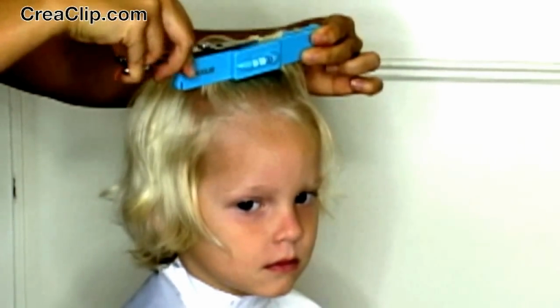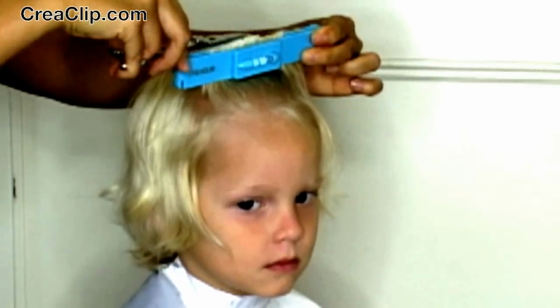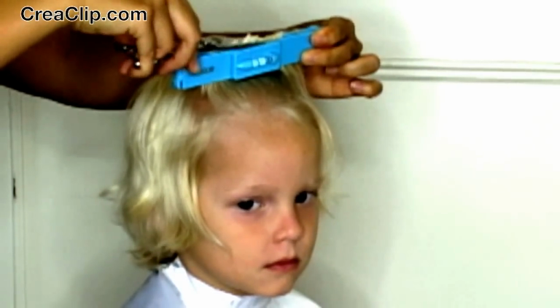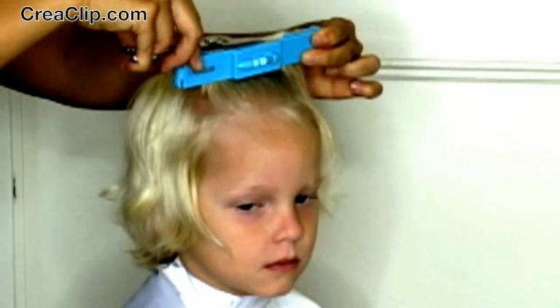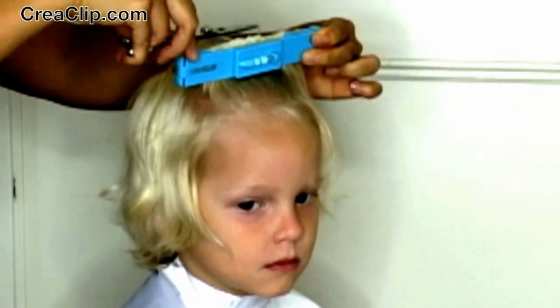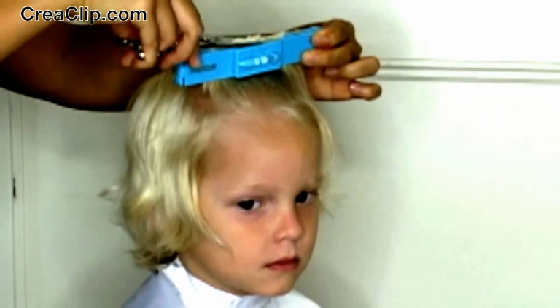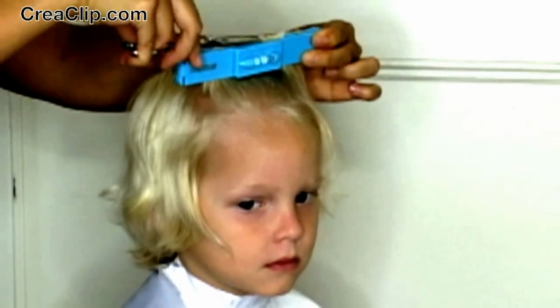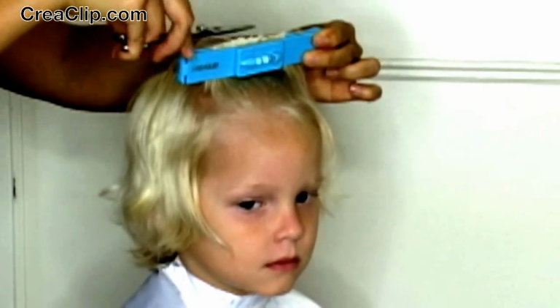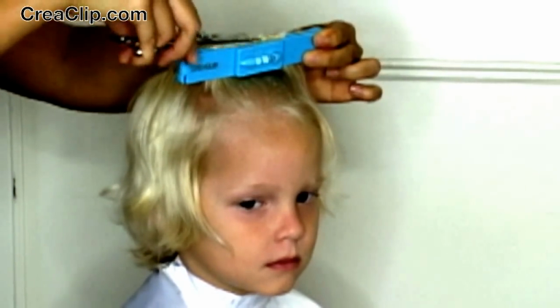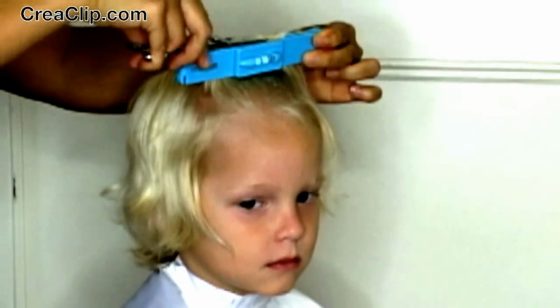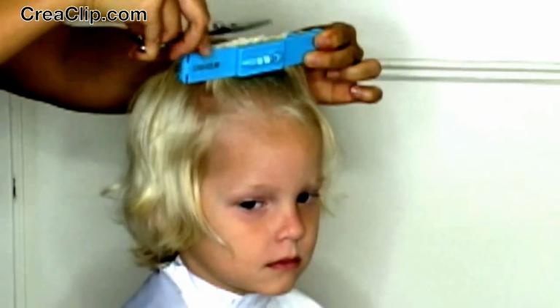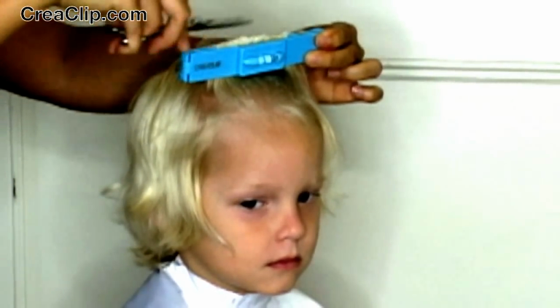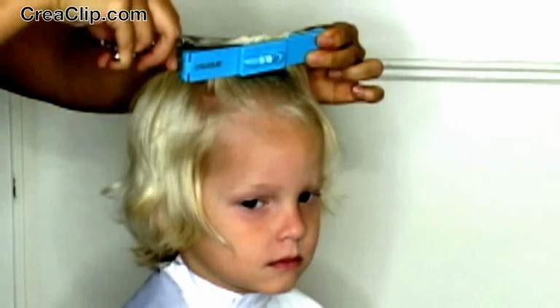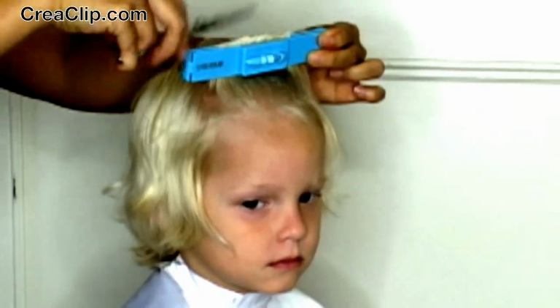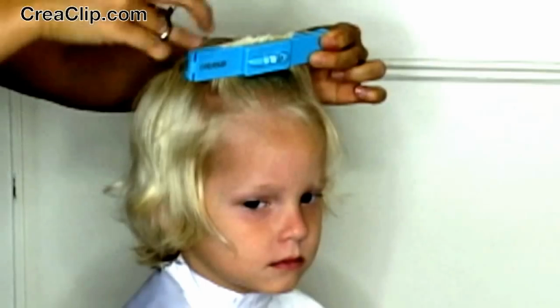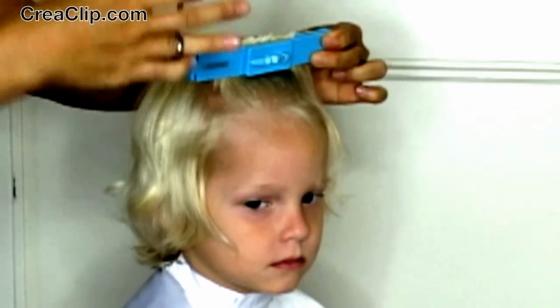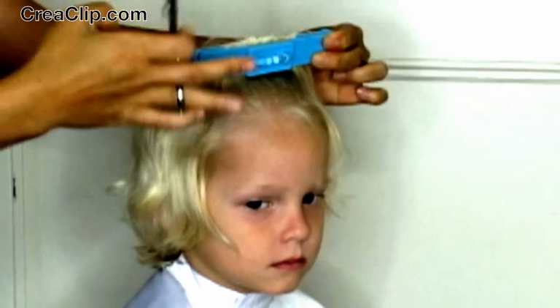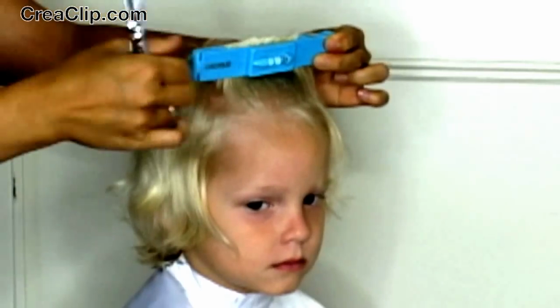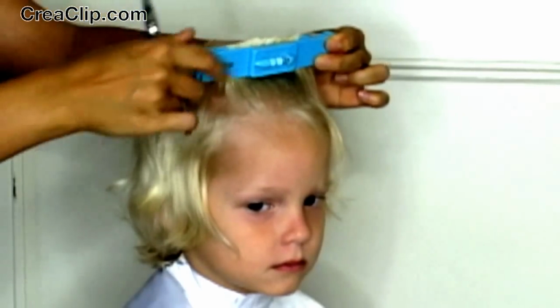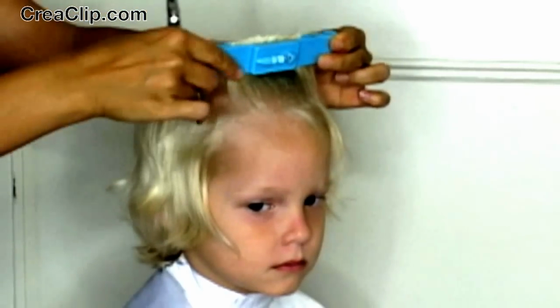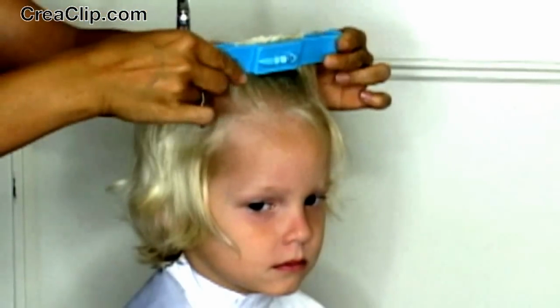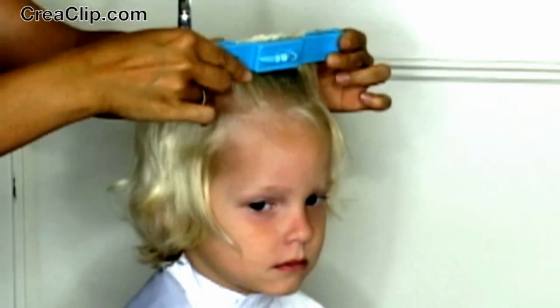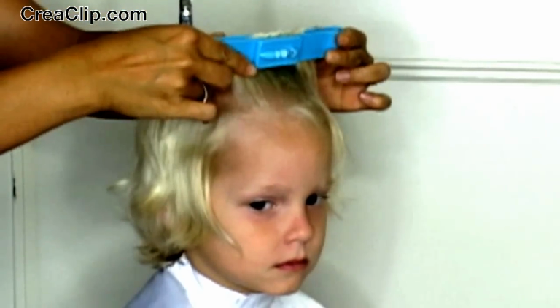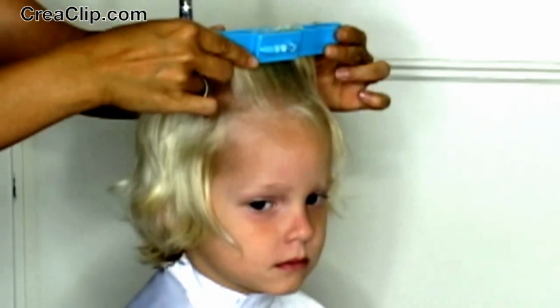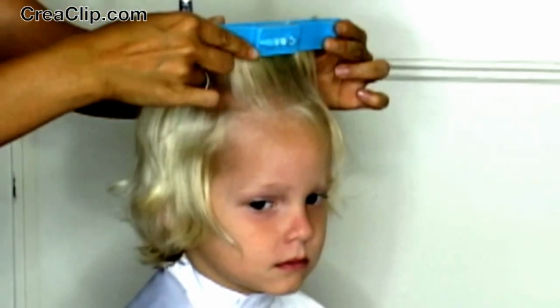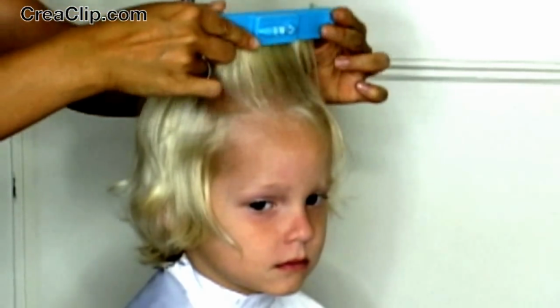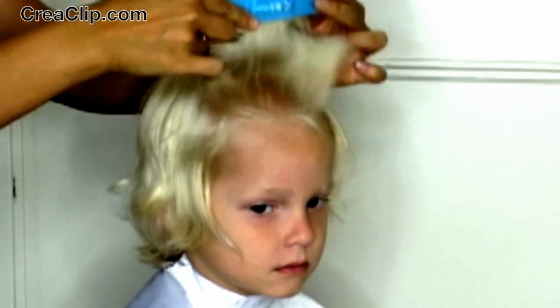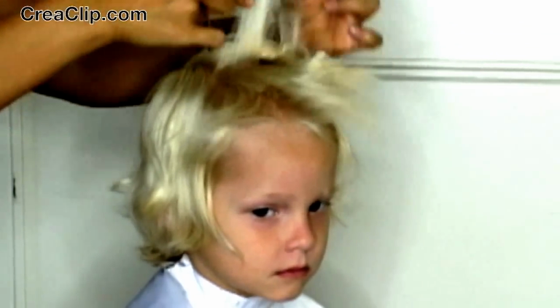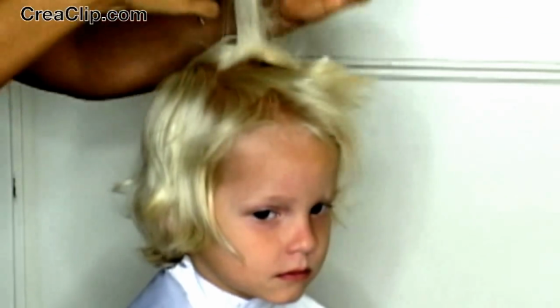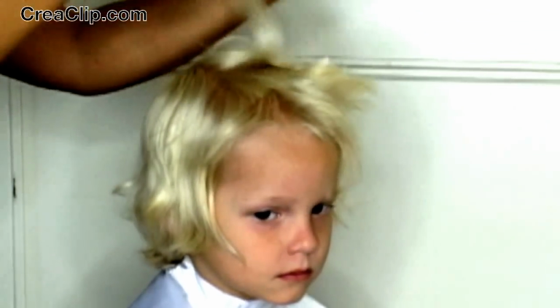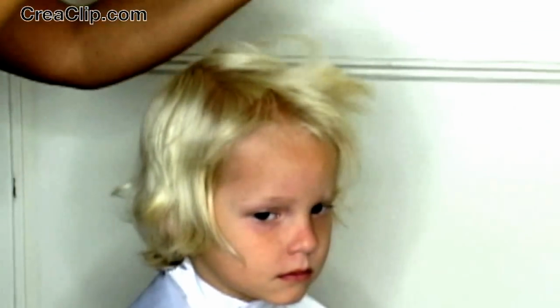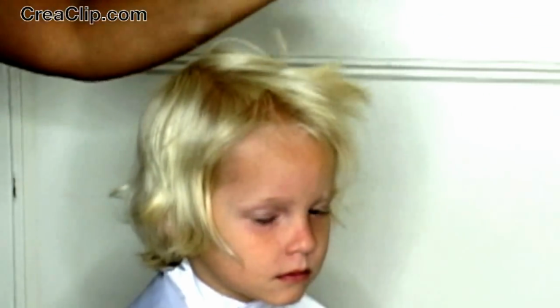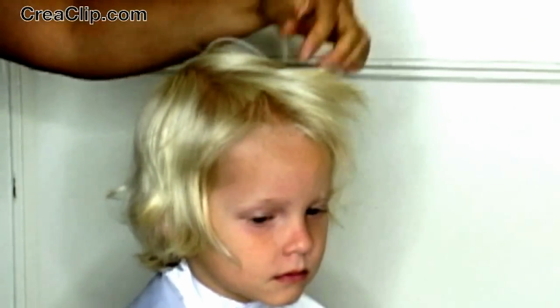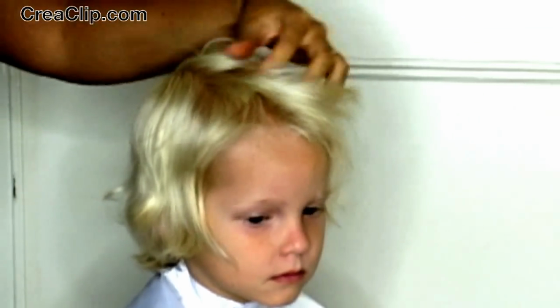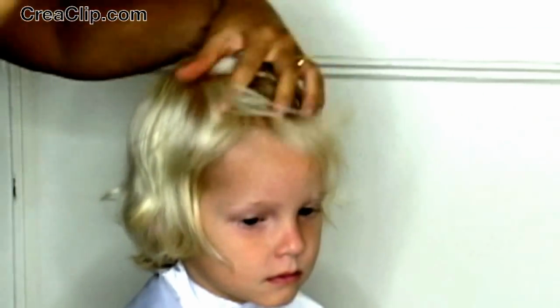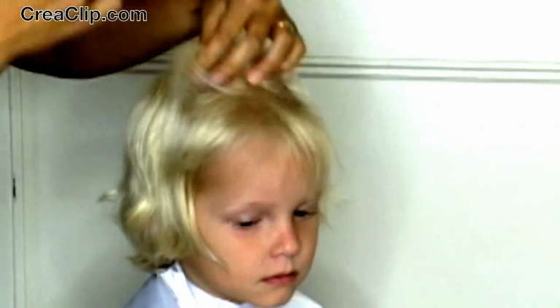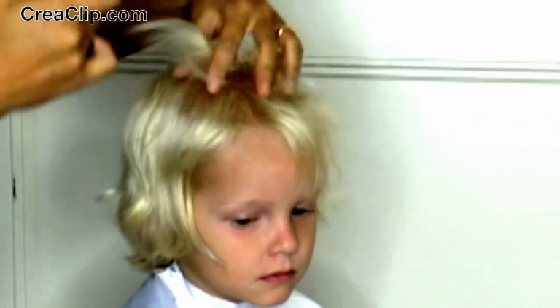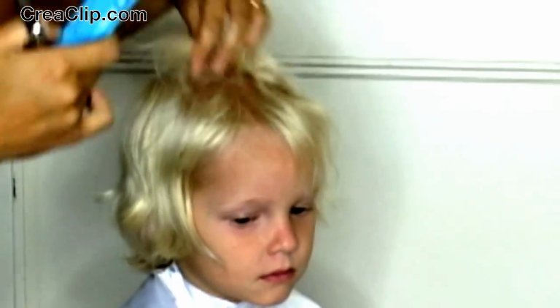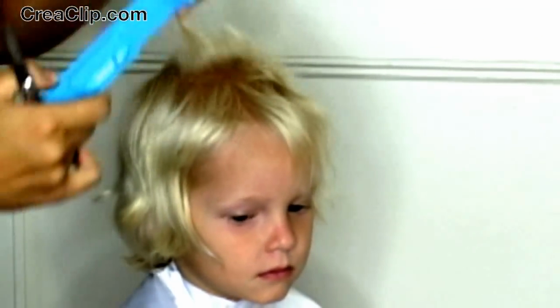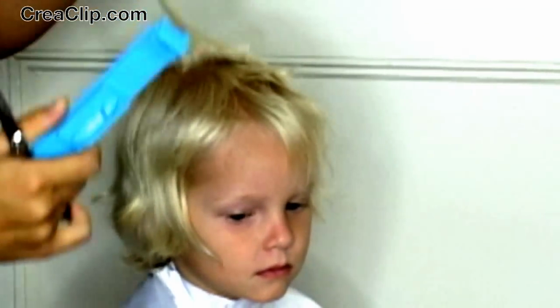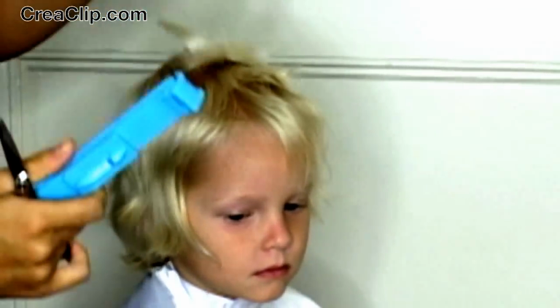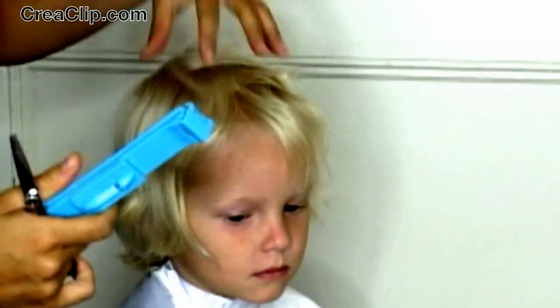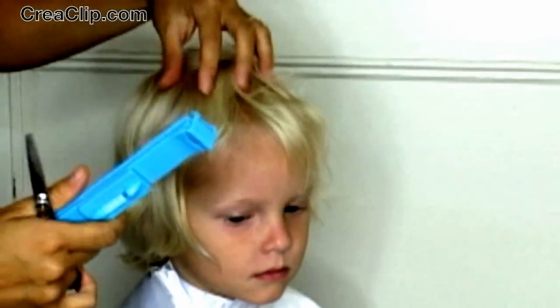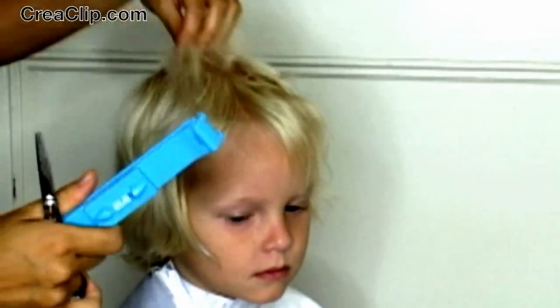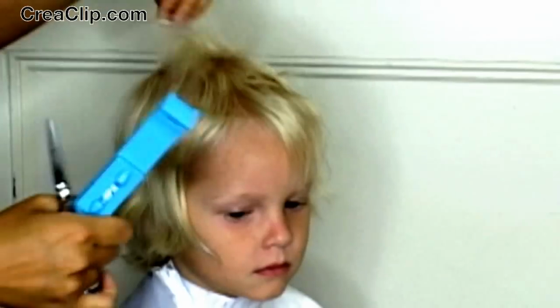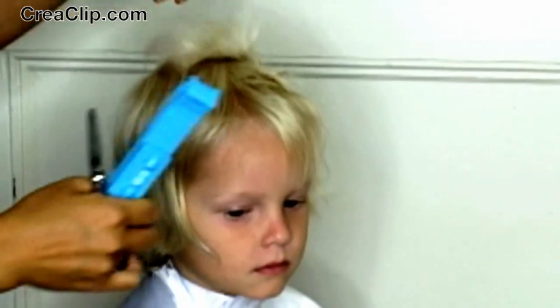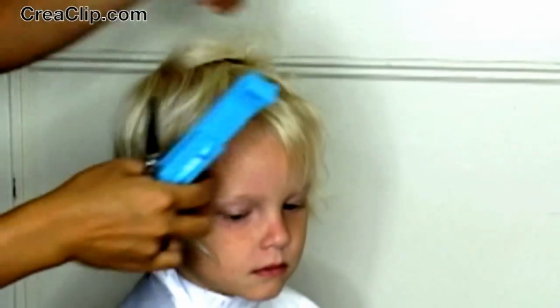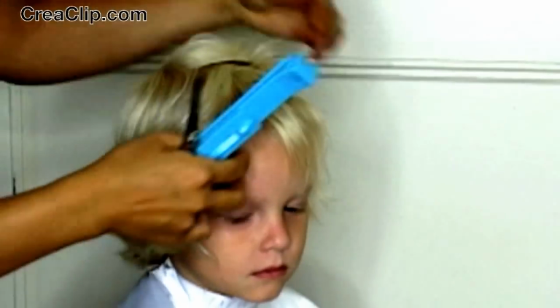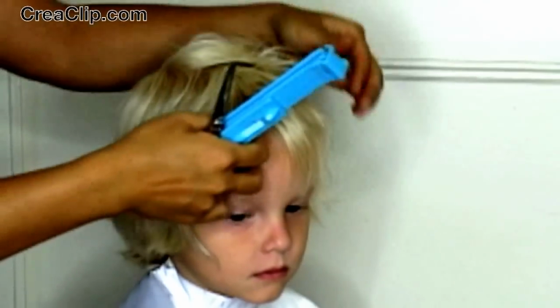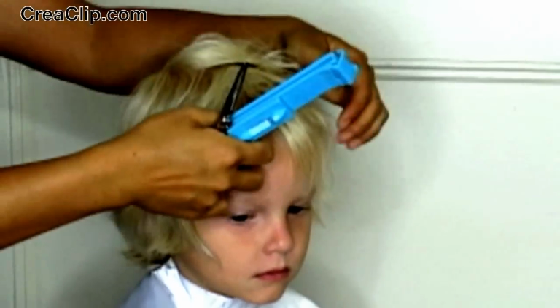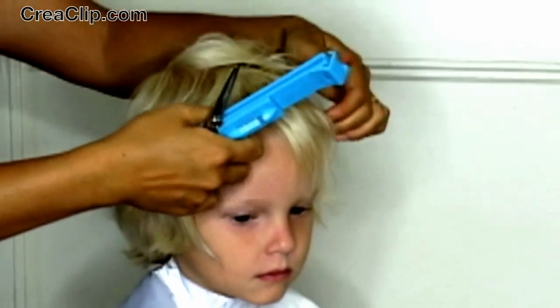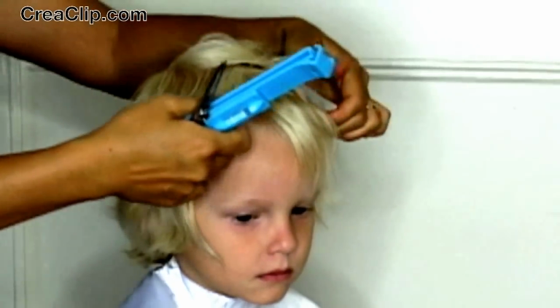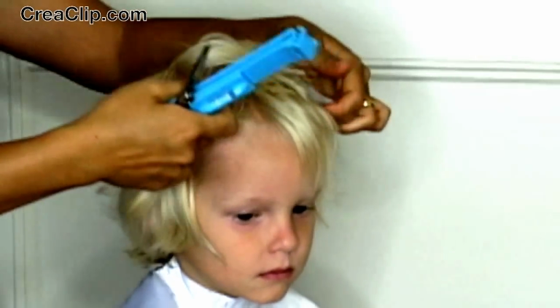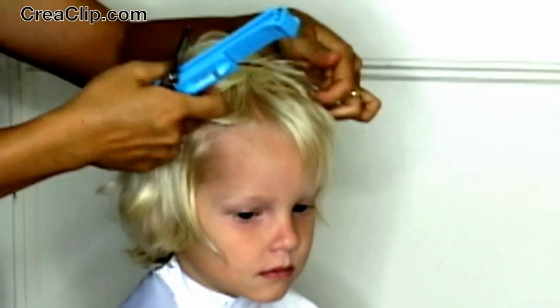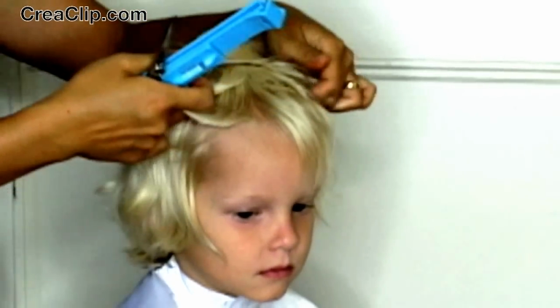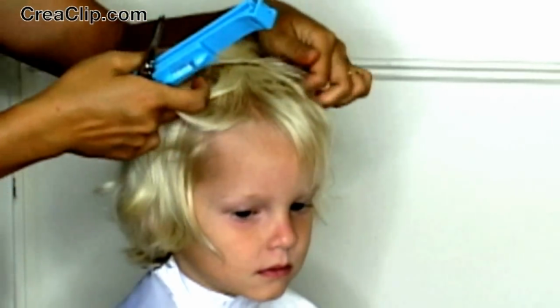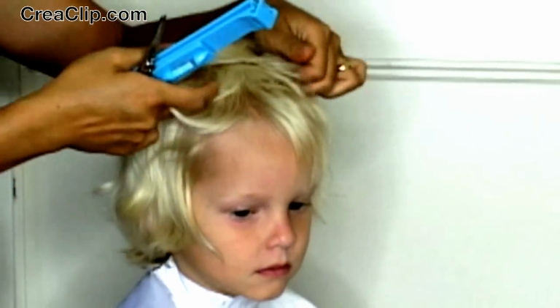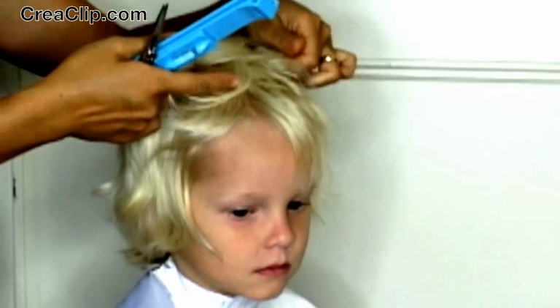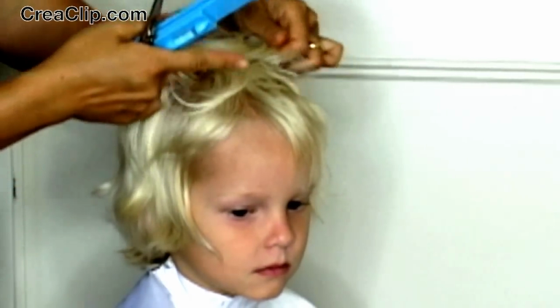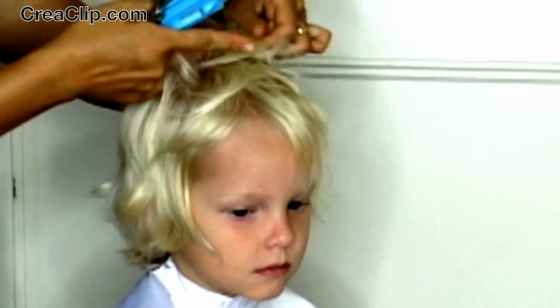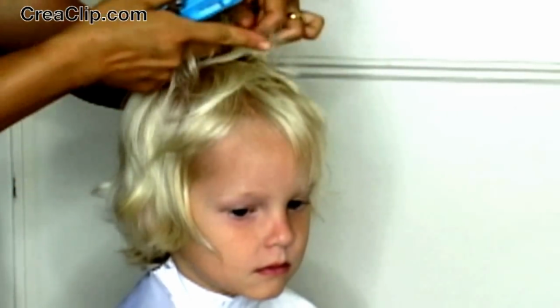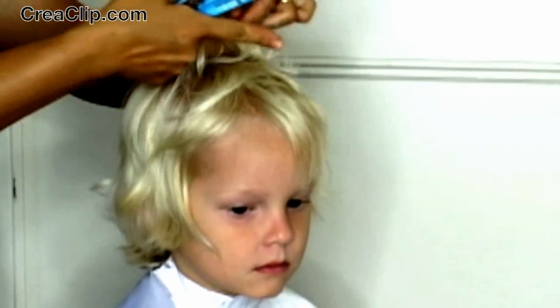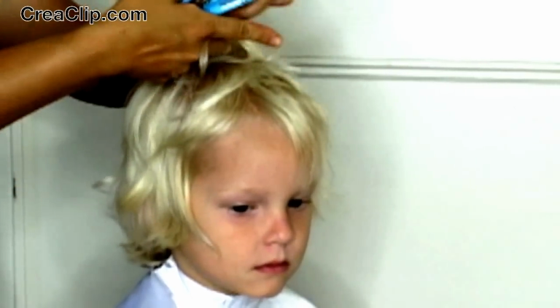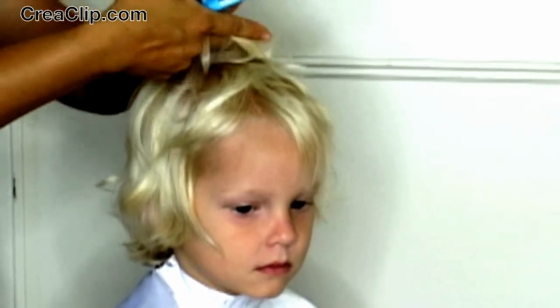Remember, cut a little bit at a time. You can always go back and cut more. And now repeat for the top and back.